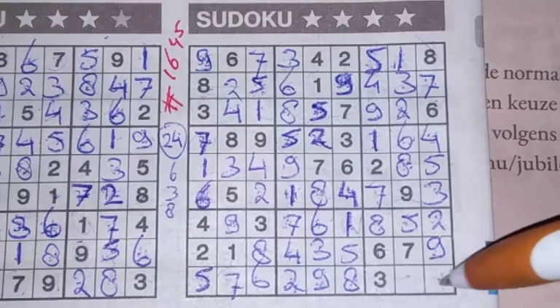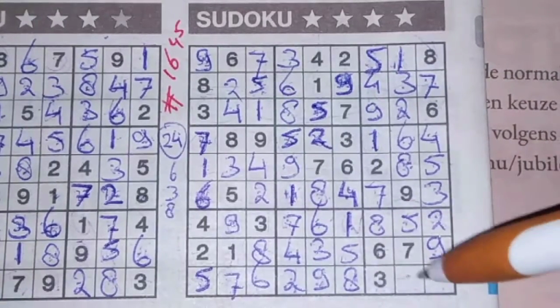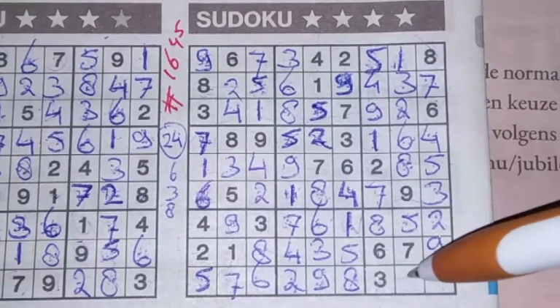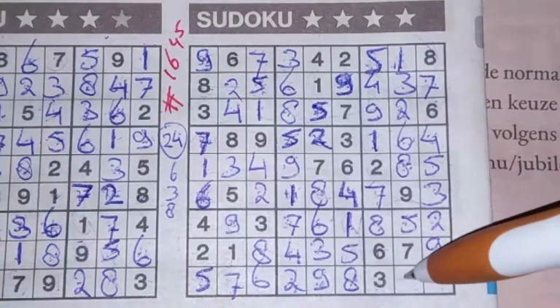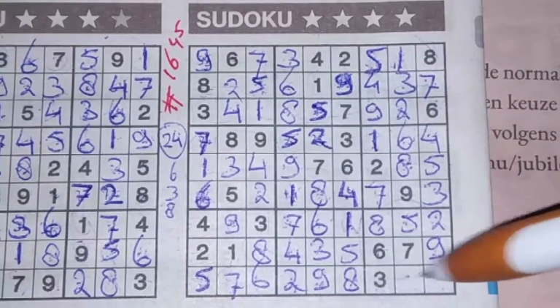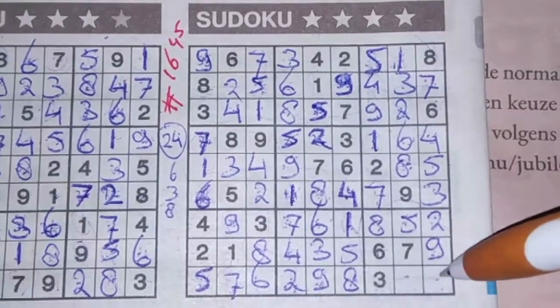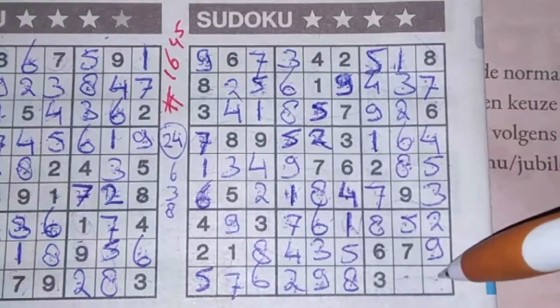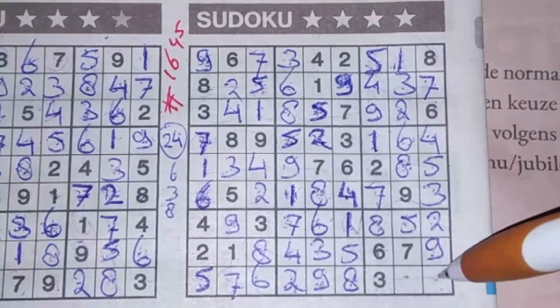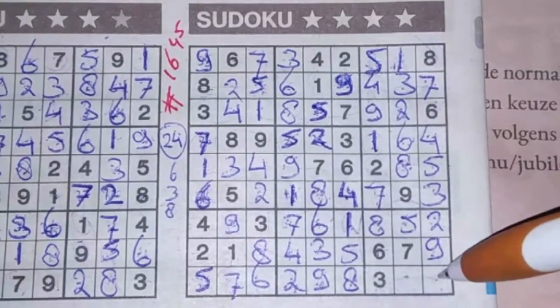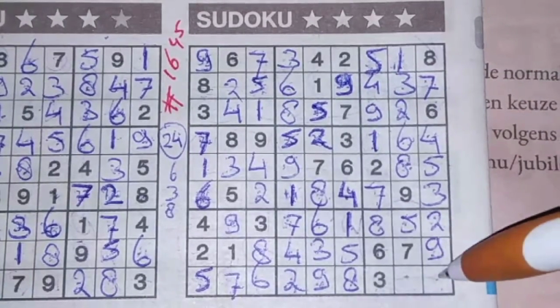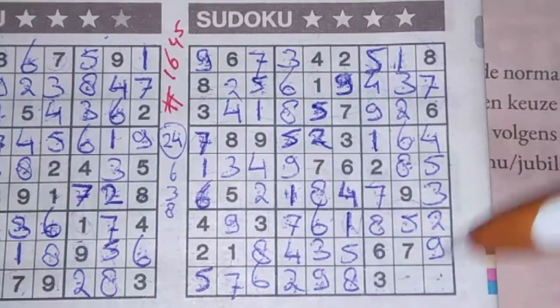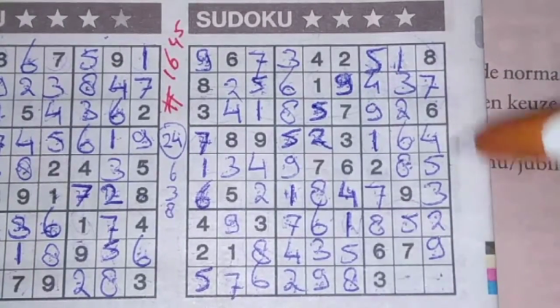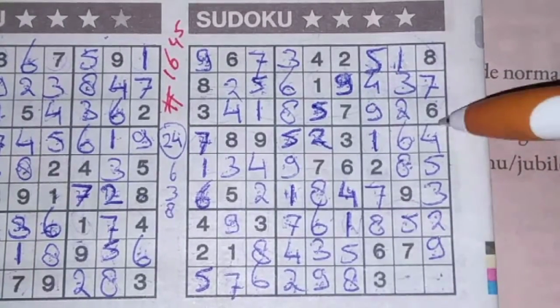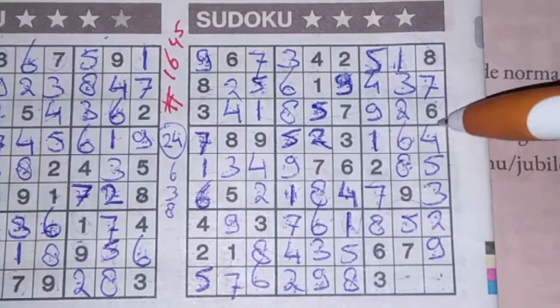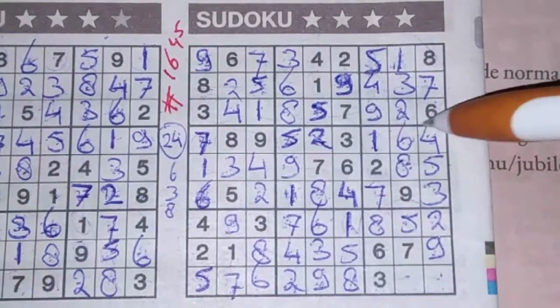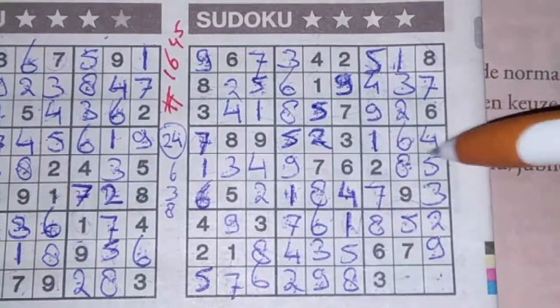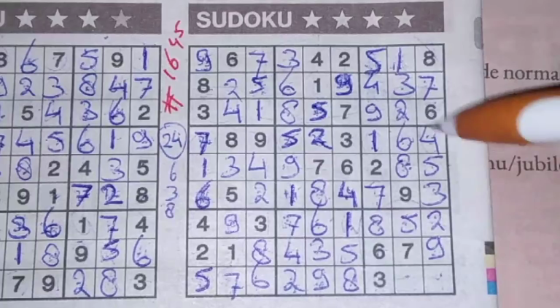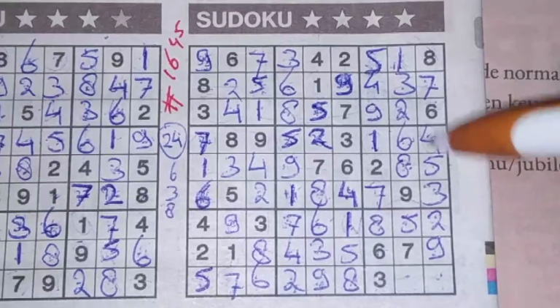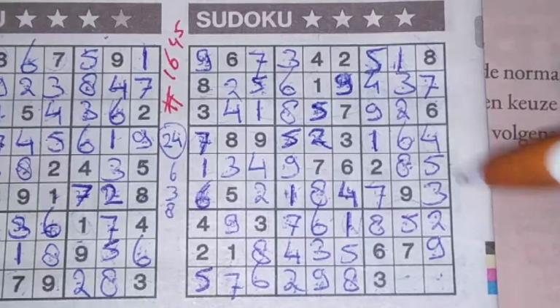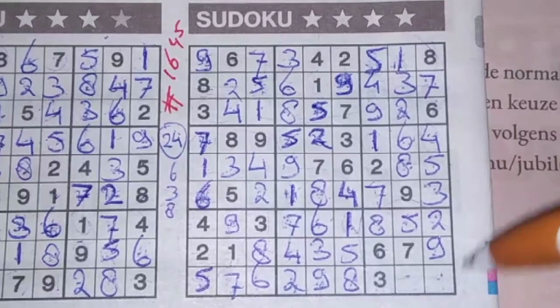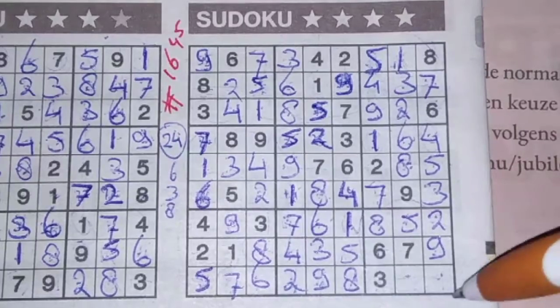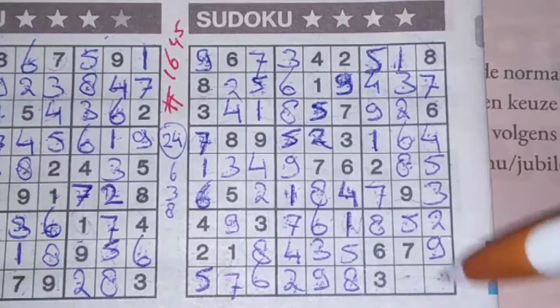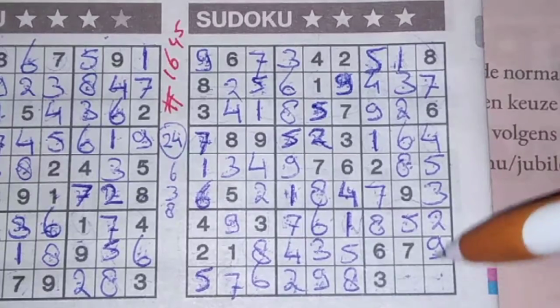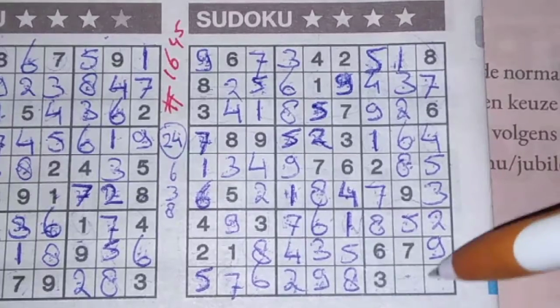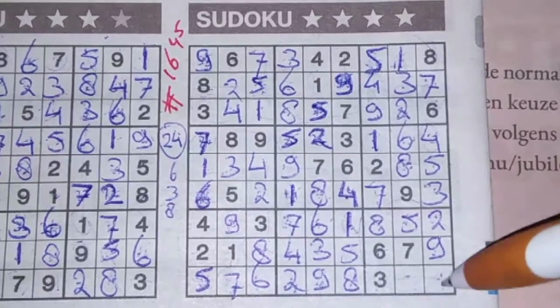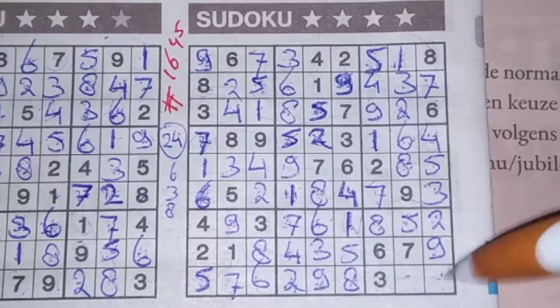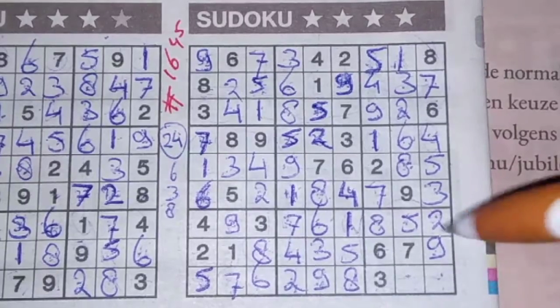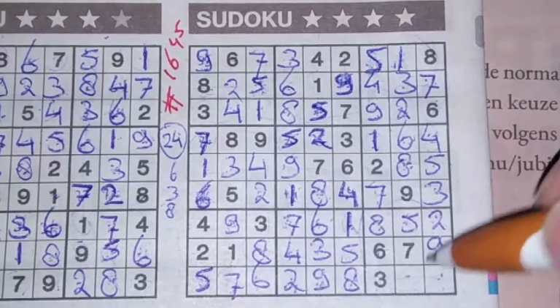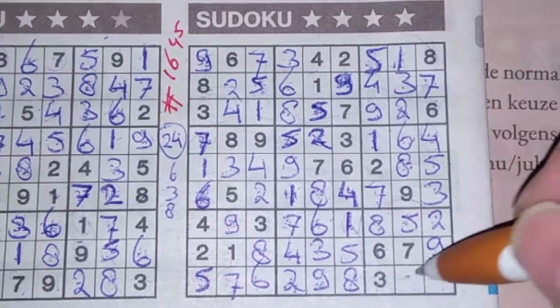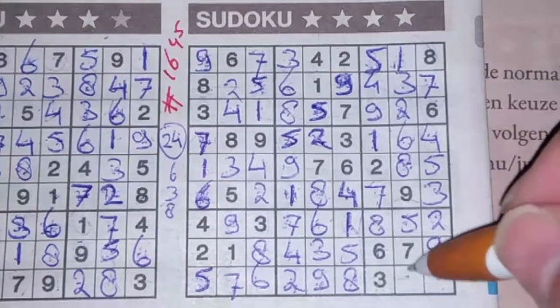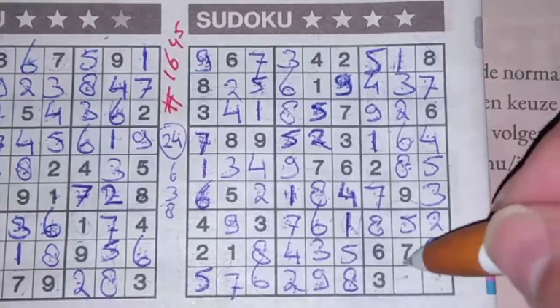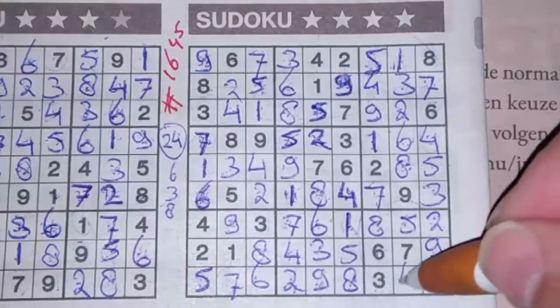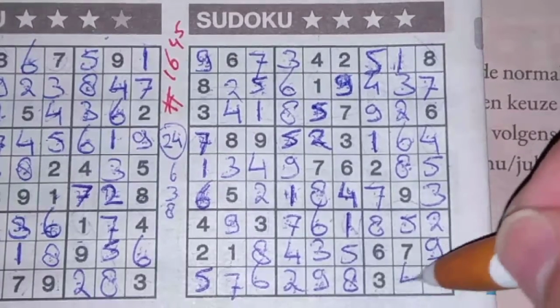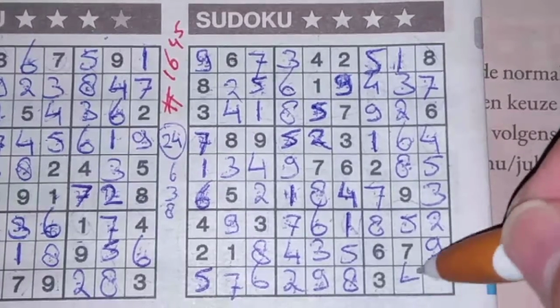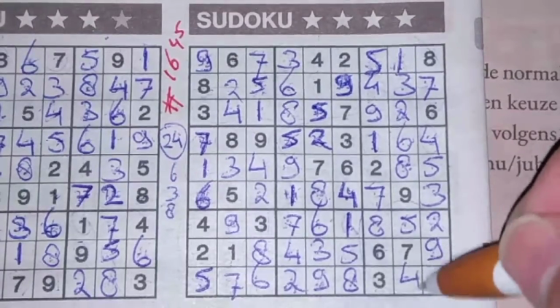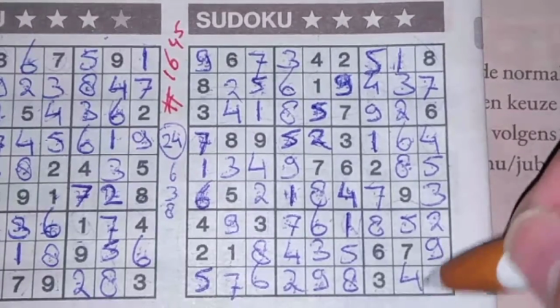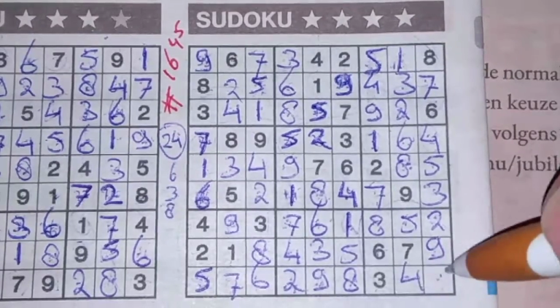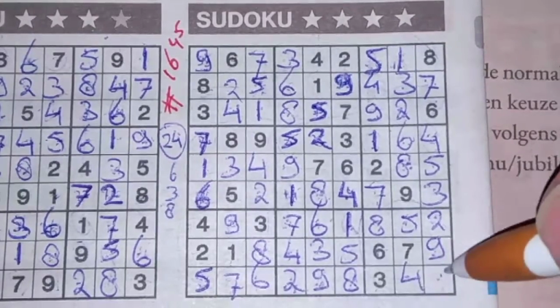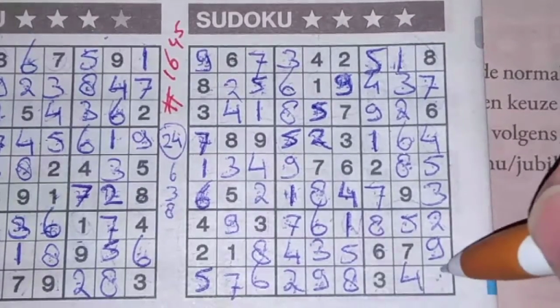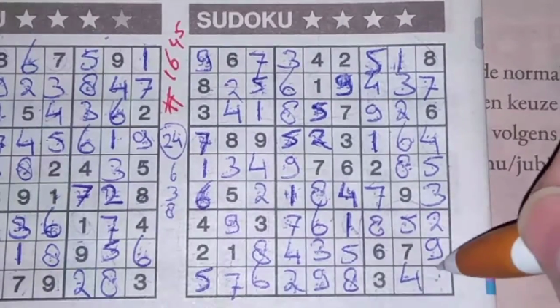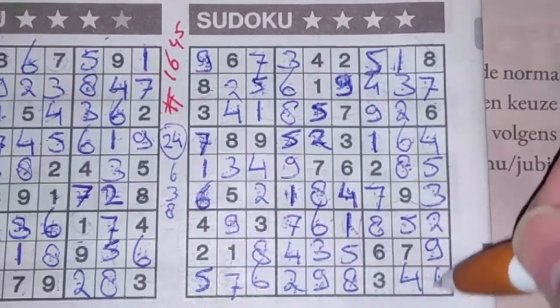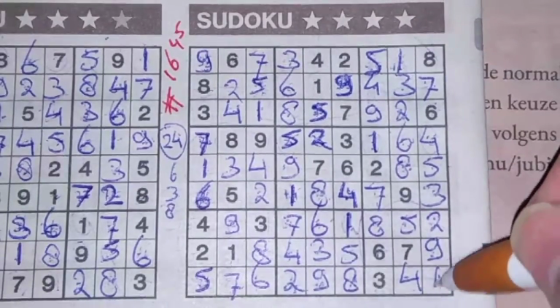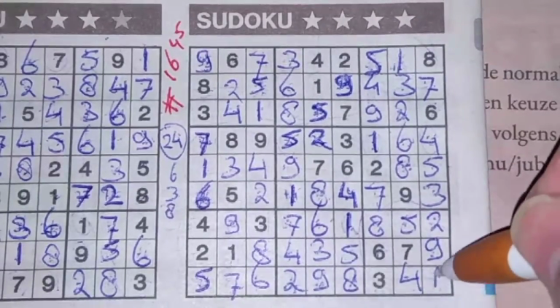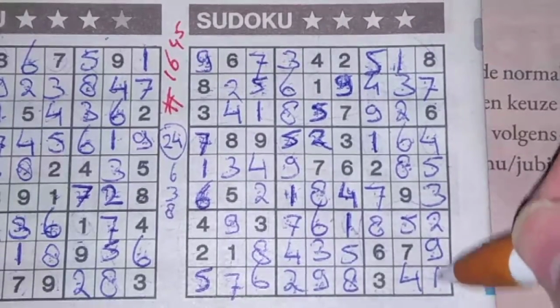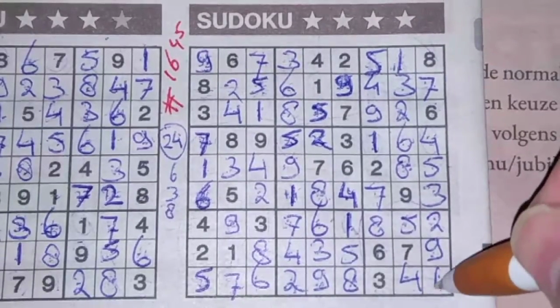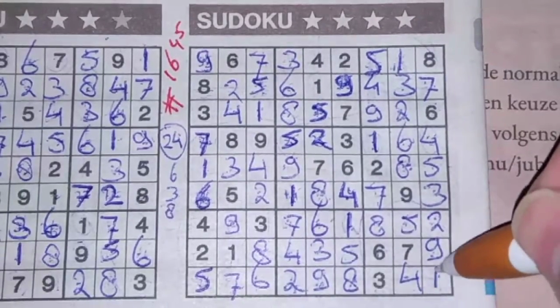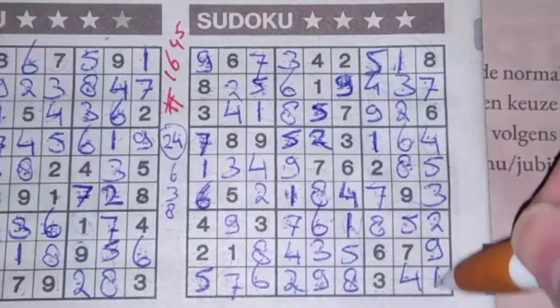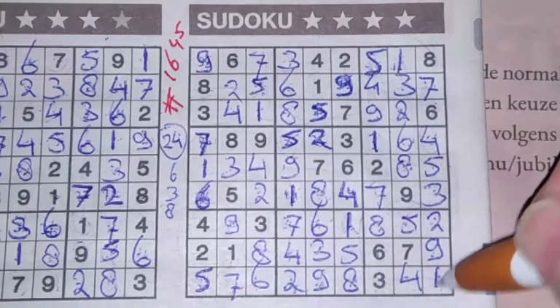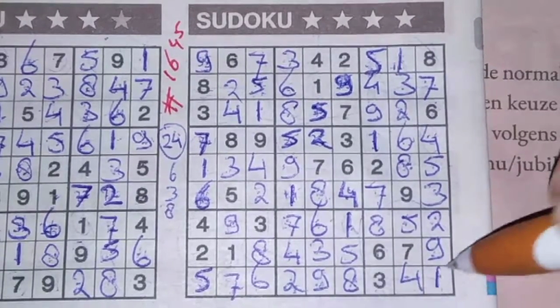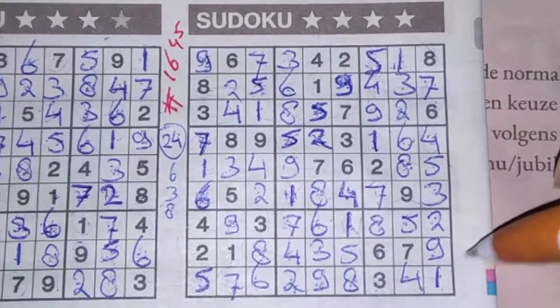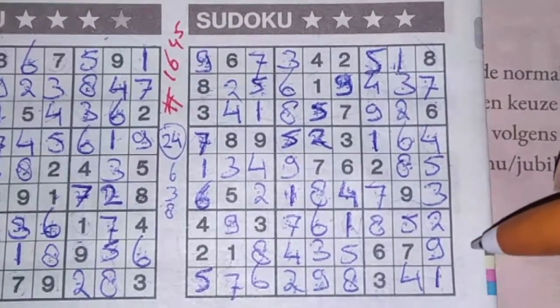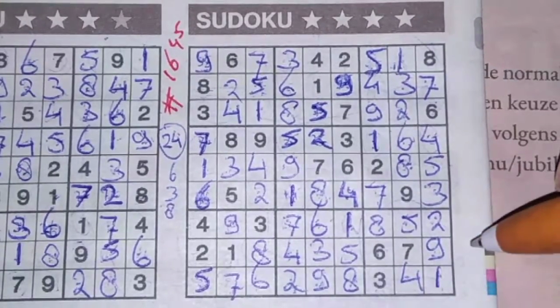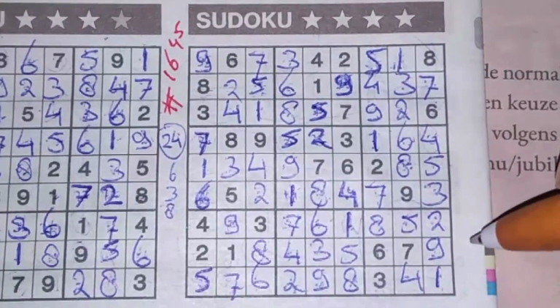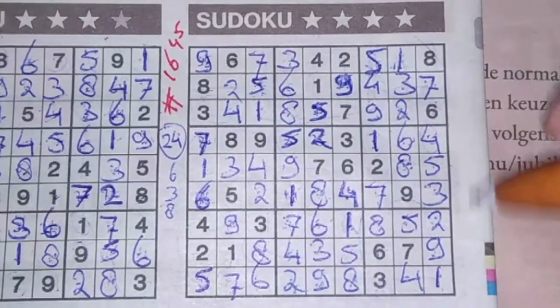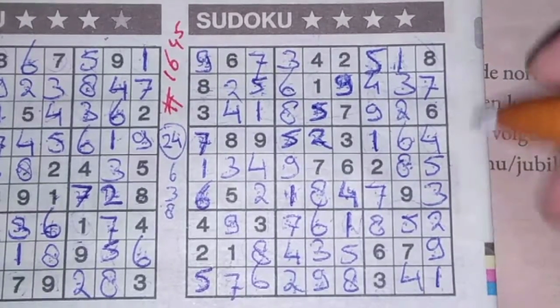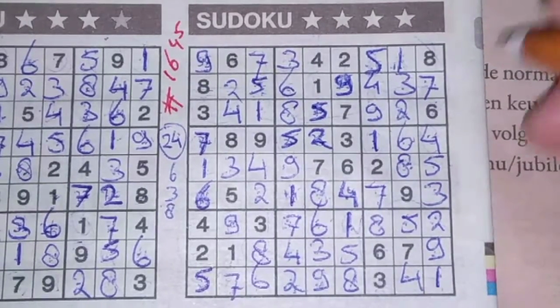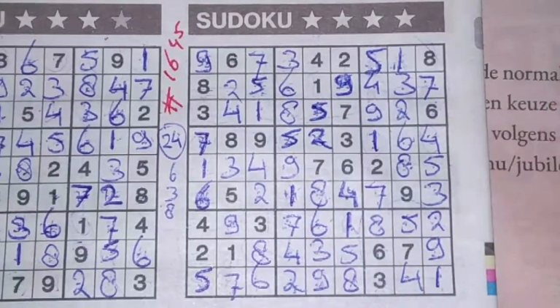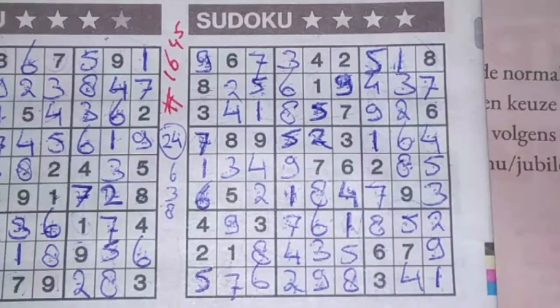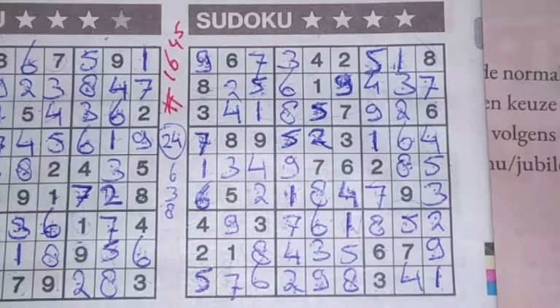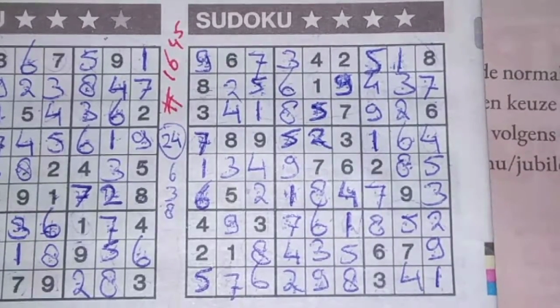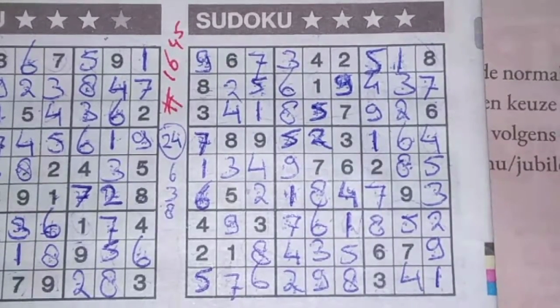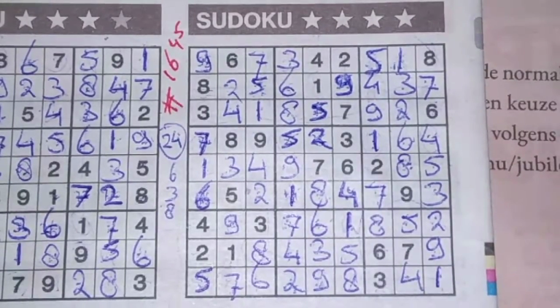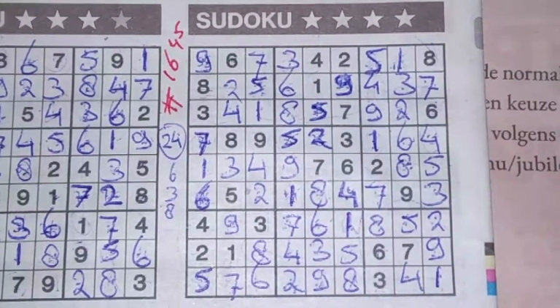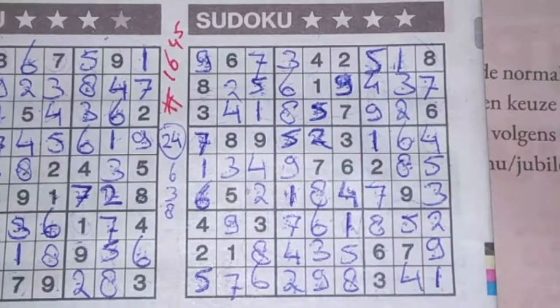The final two numbers of this big square — the numbers one and four. We have a four here — no four there. Four should be here and a one goes there. Finished in 30 minutes!